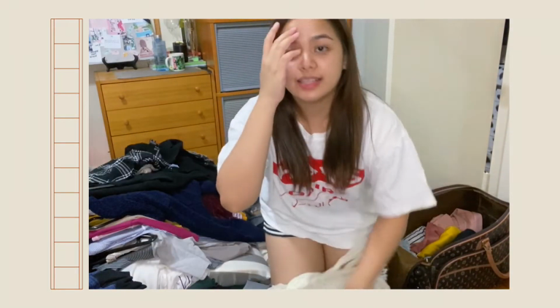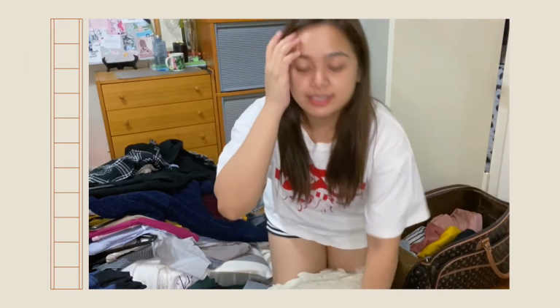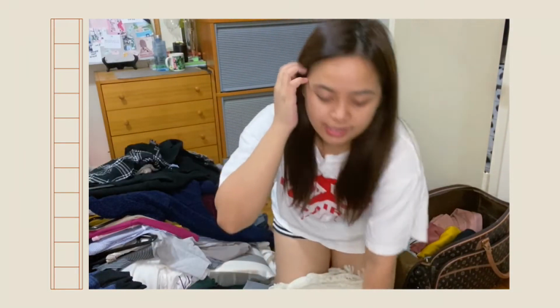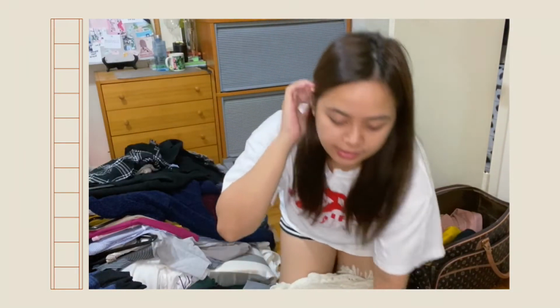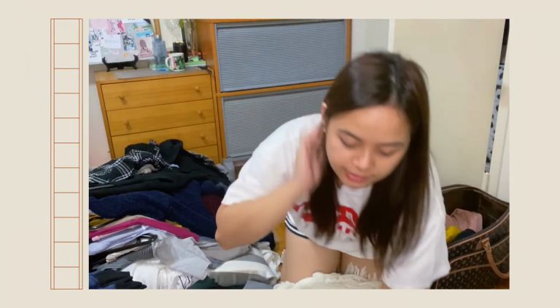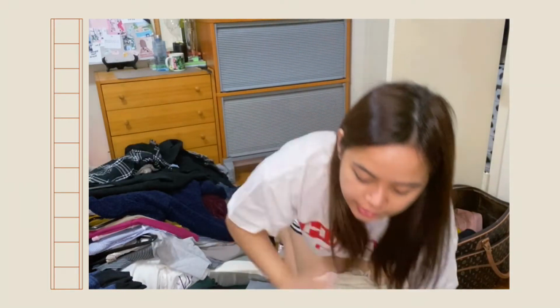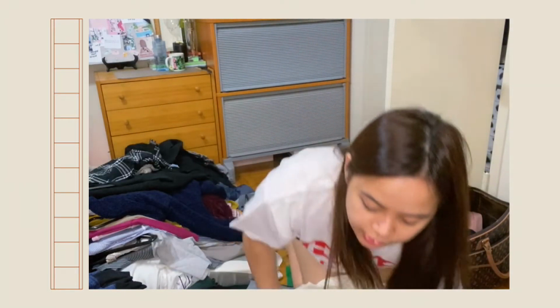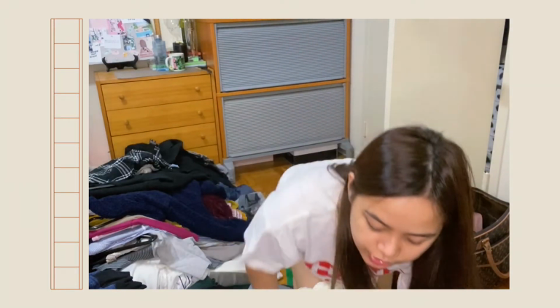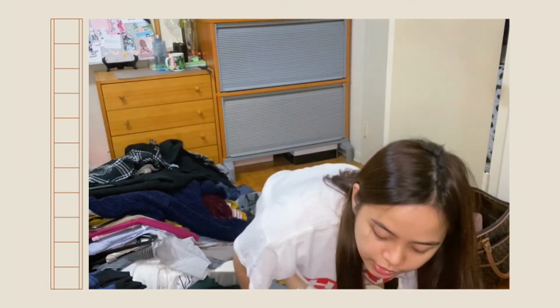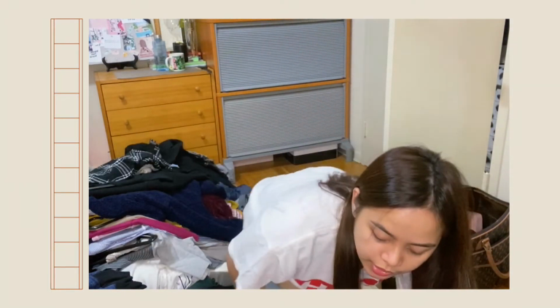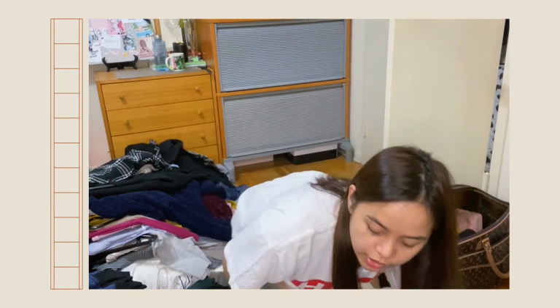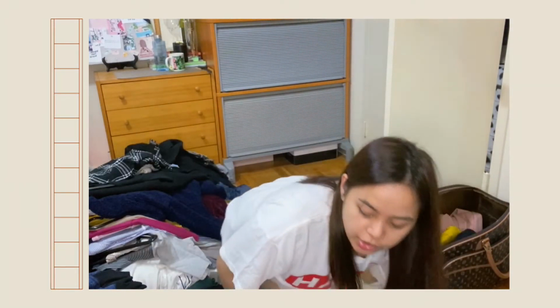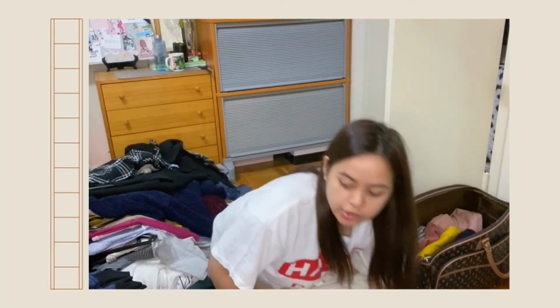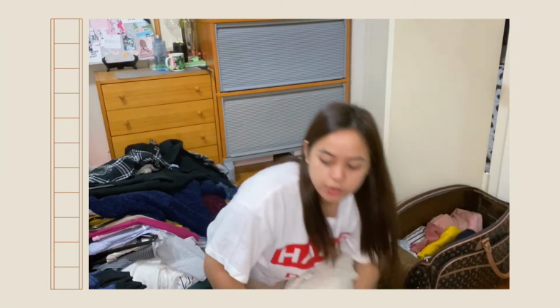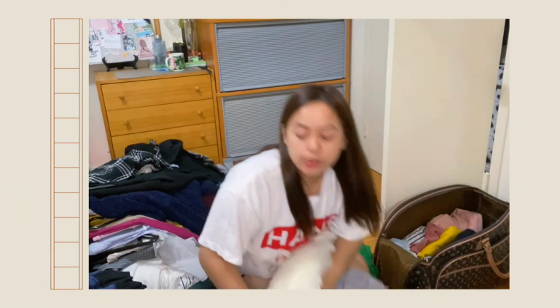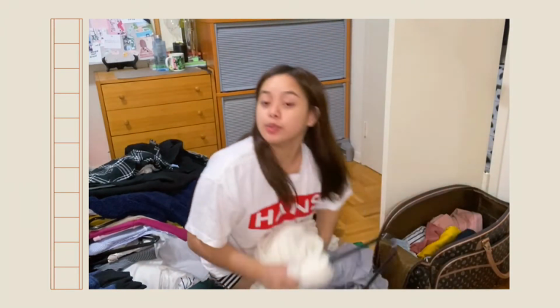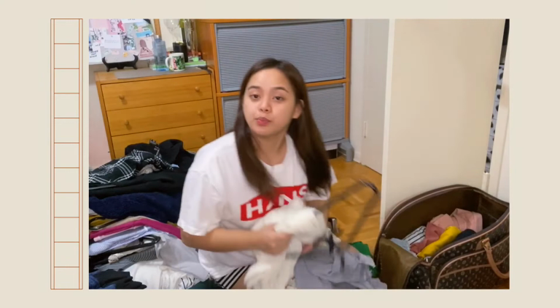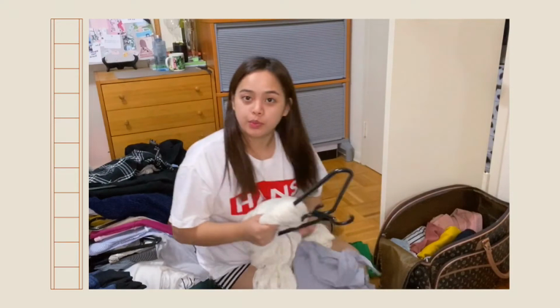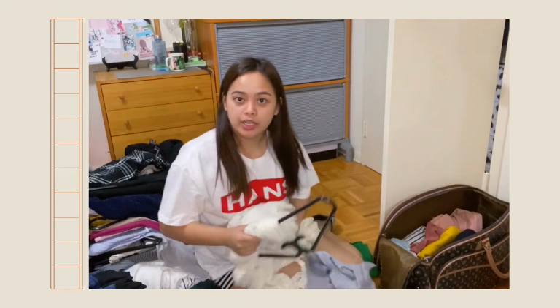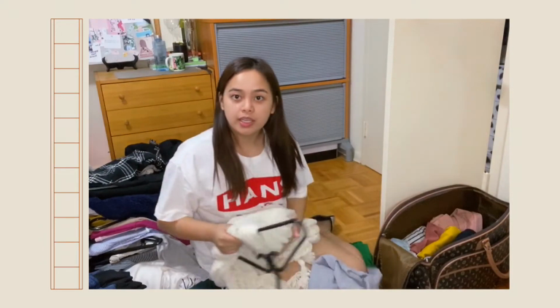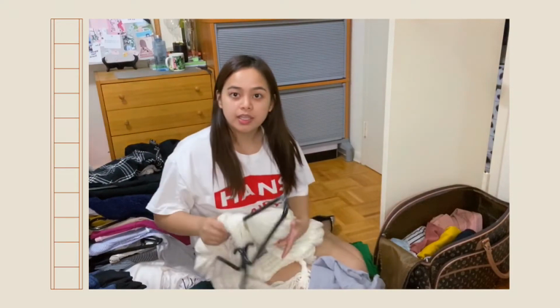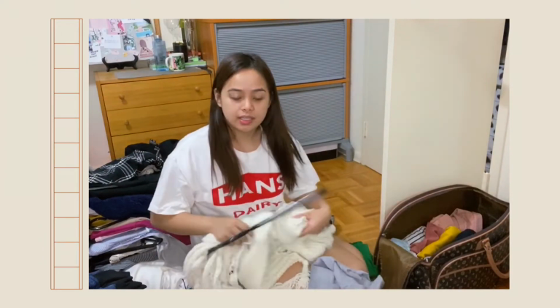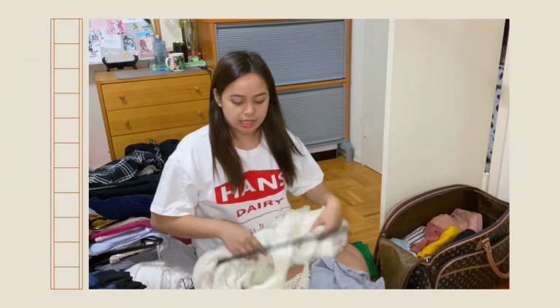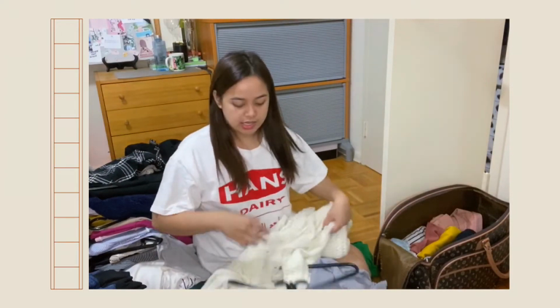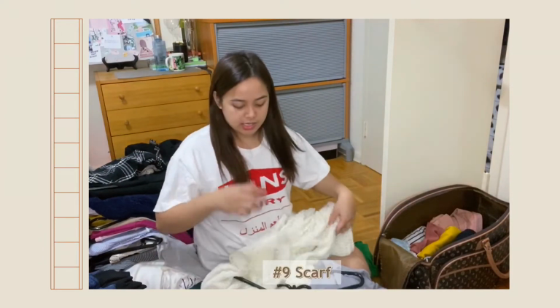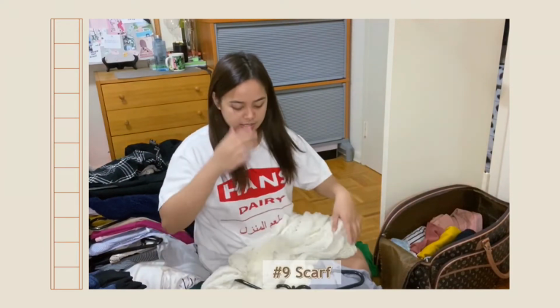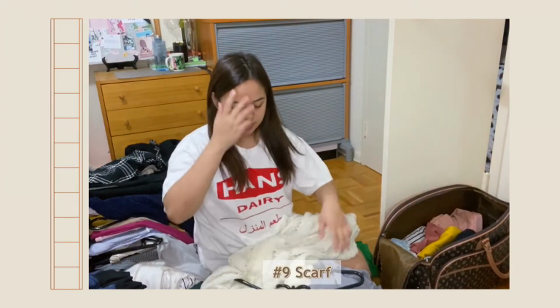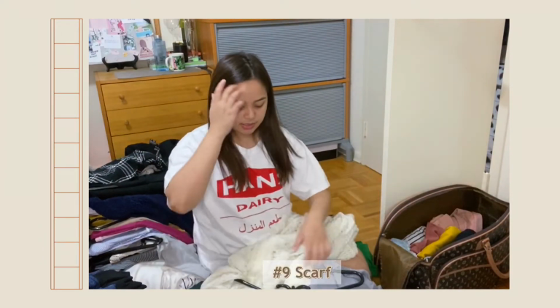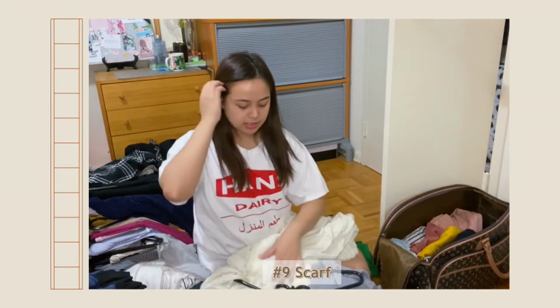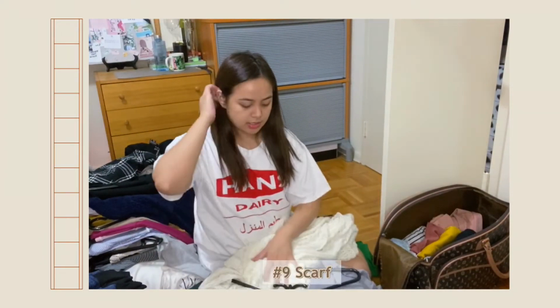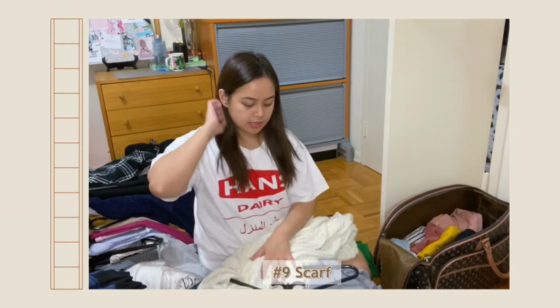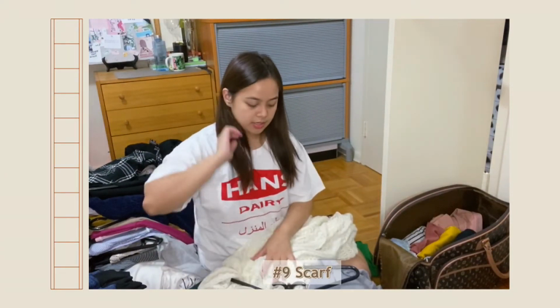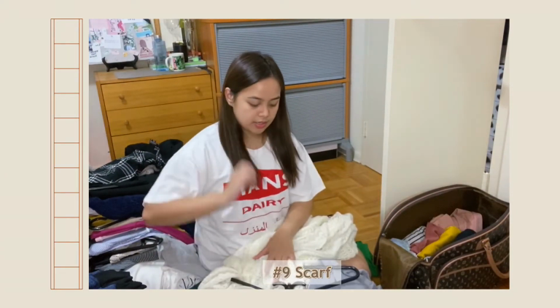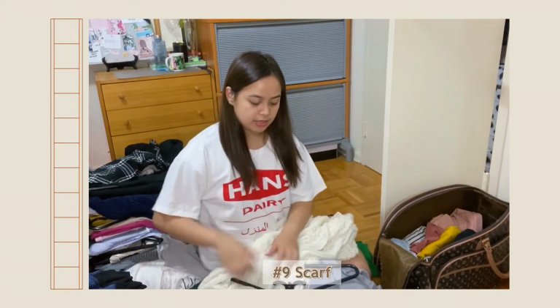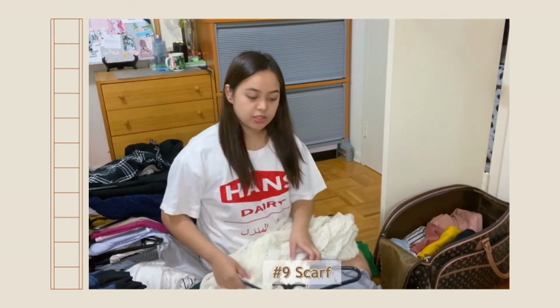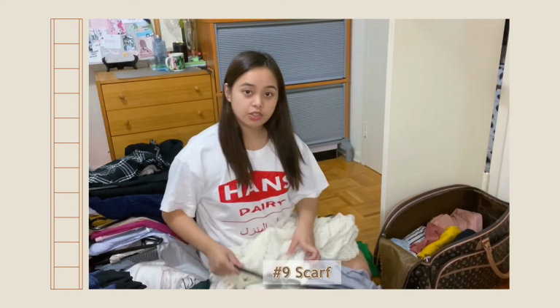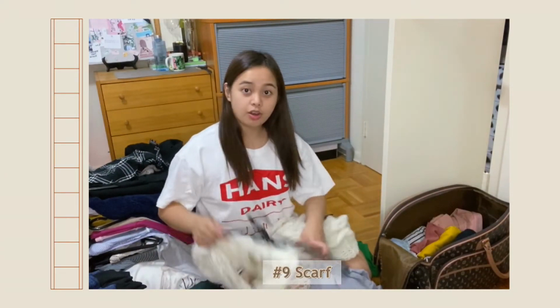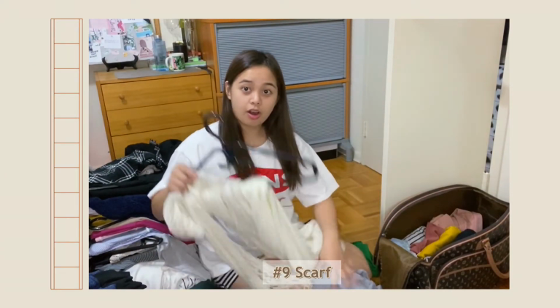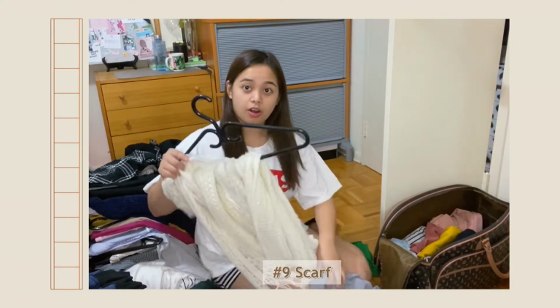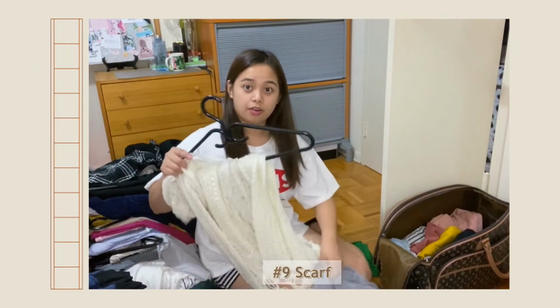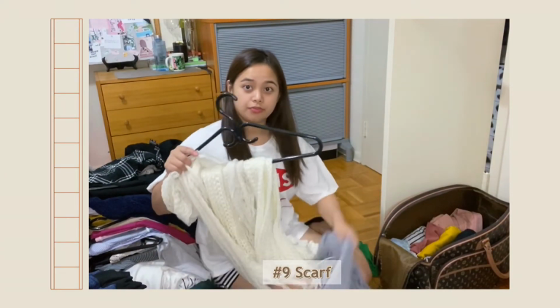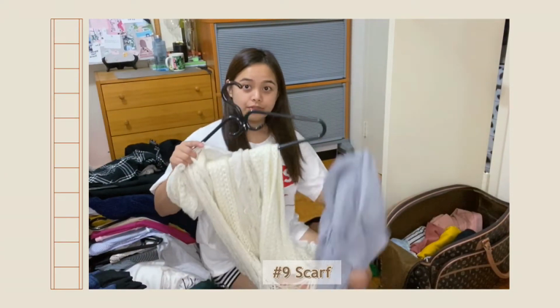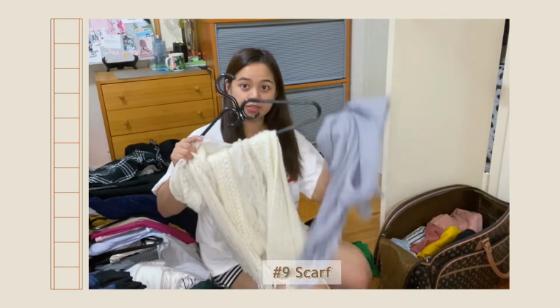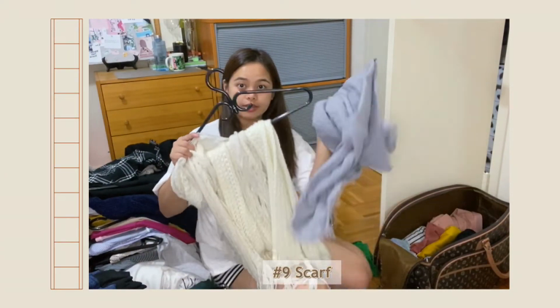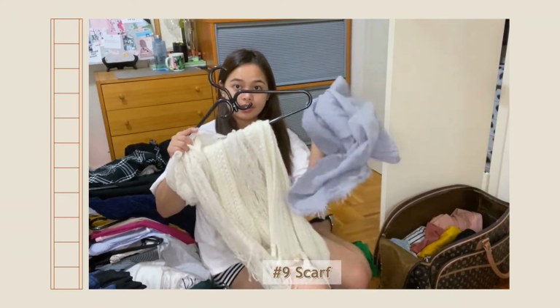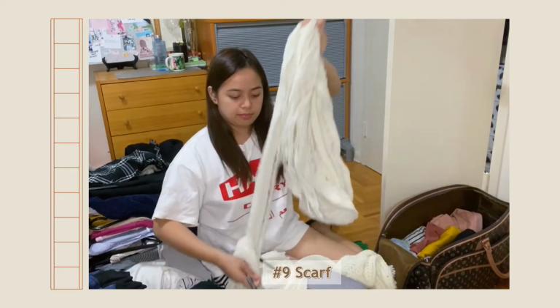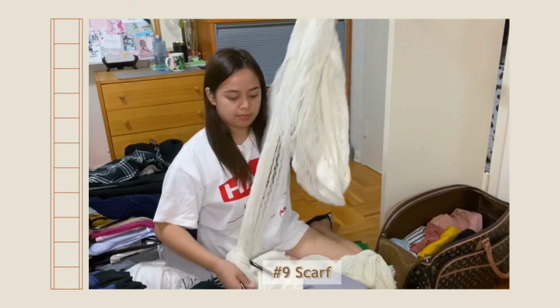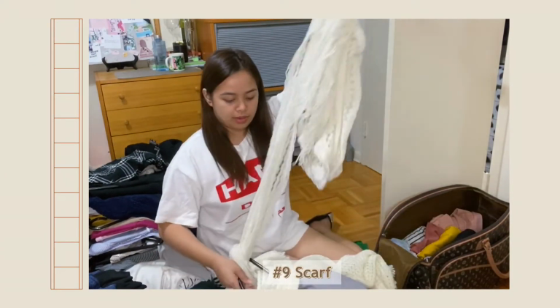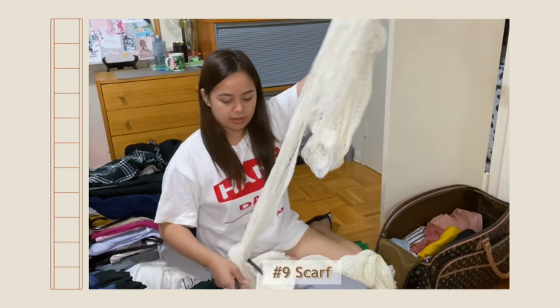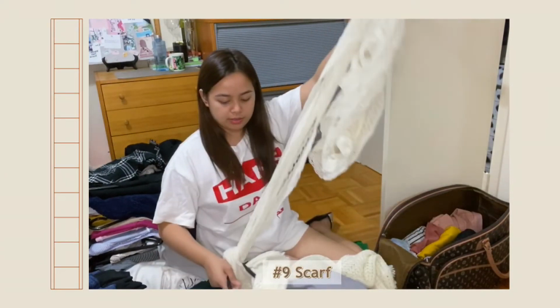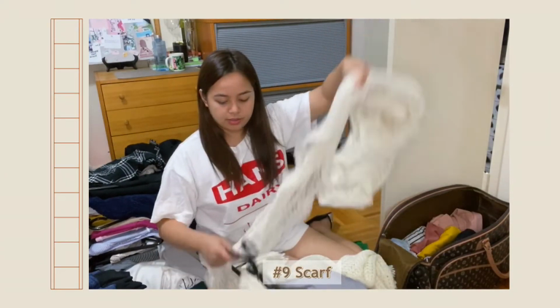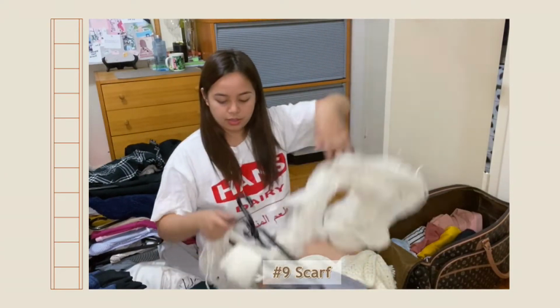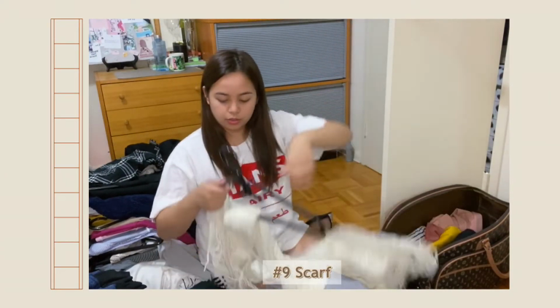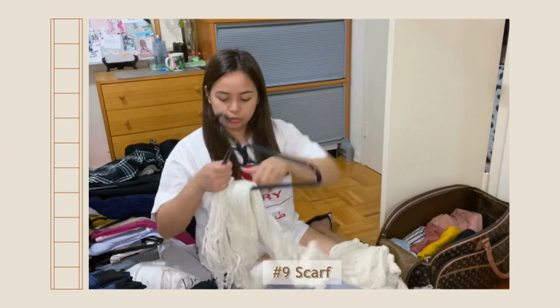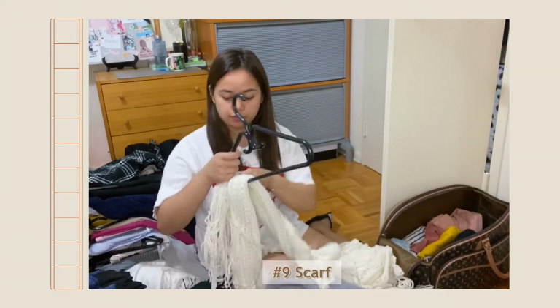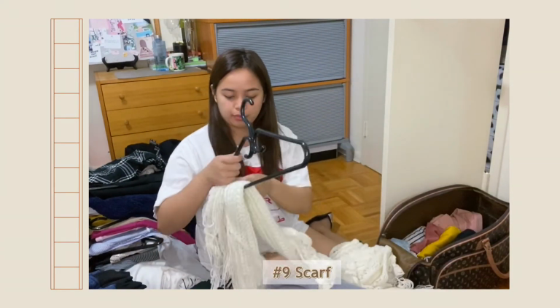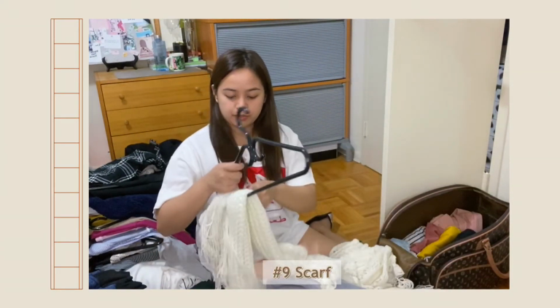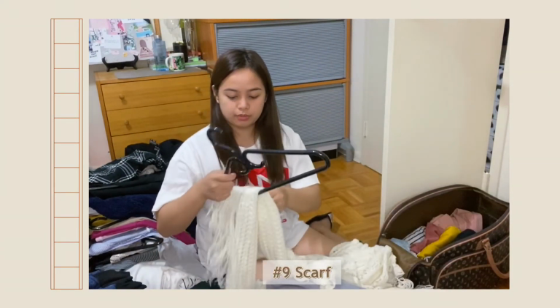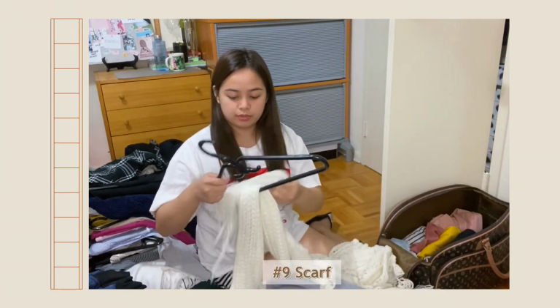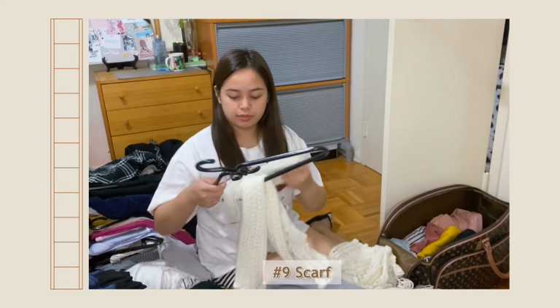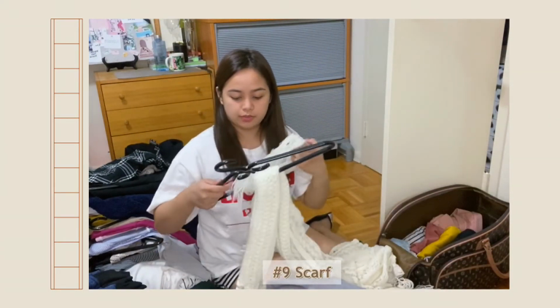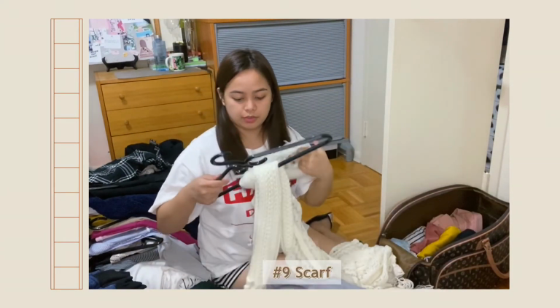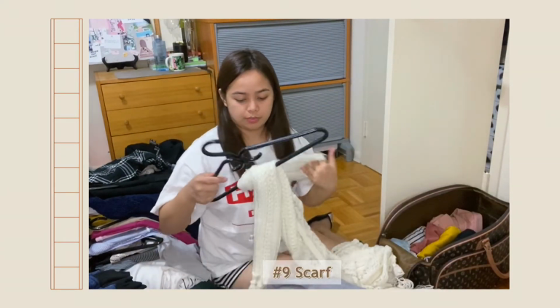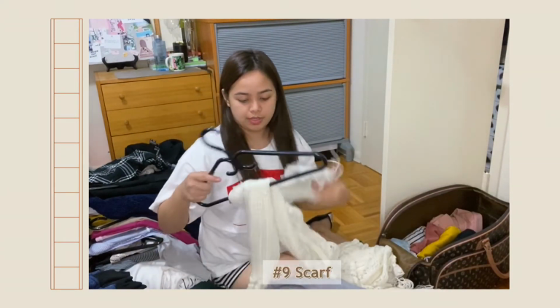Next thing that you can bring is scarves. I brought all of these from the Philippines — they're all from my mom, since I never really used scarves back in the Philippines.